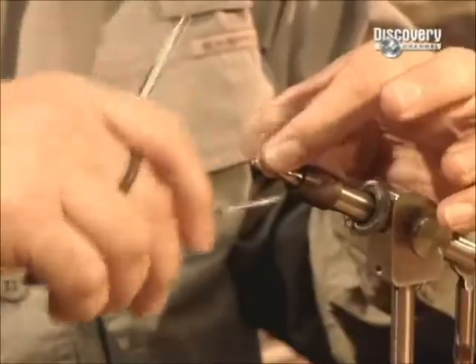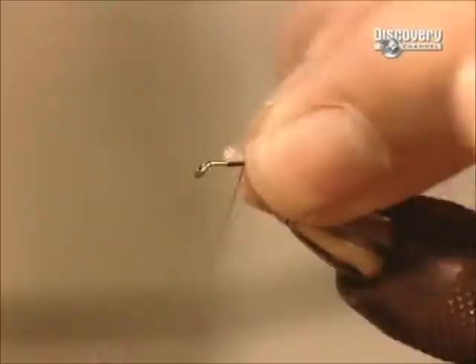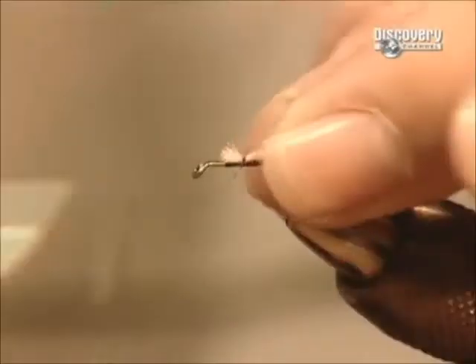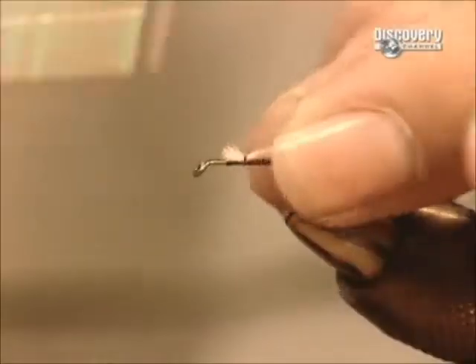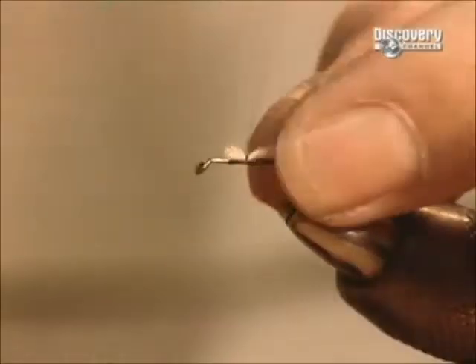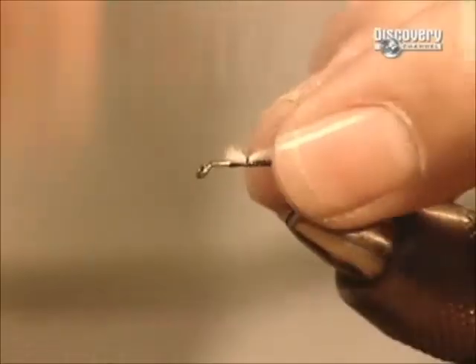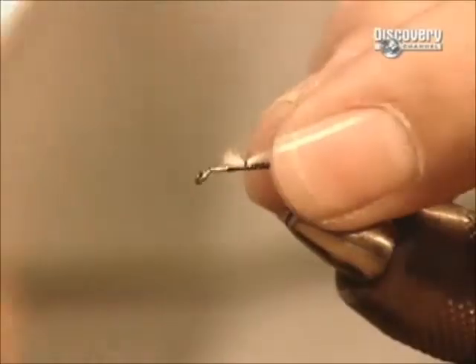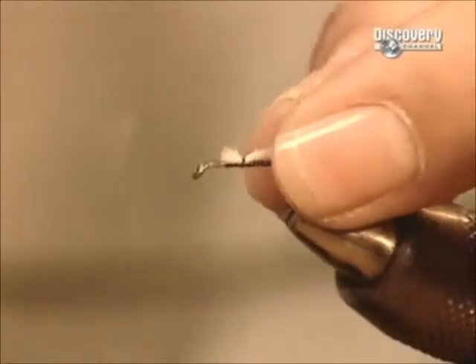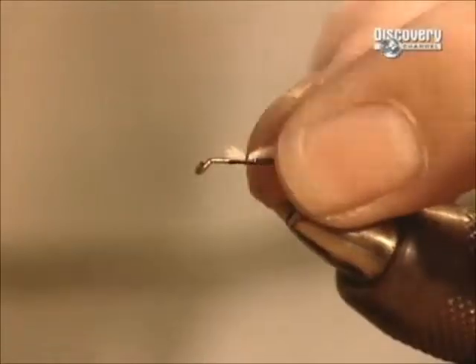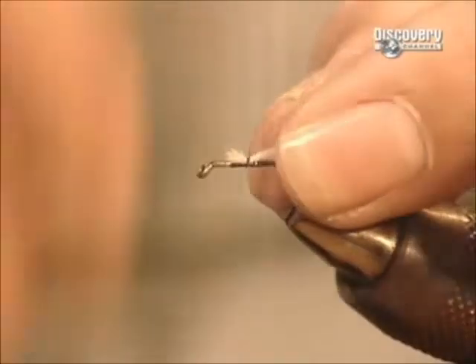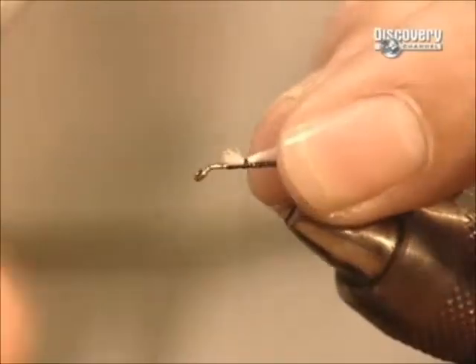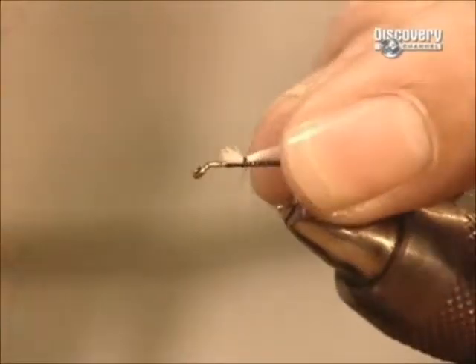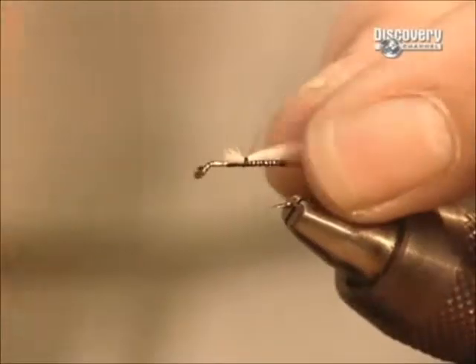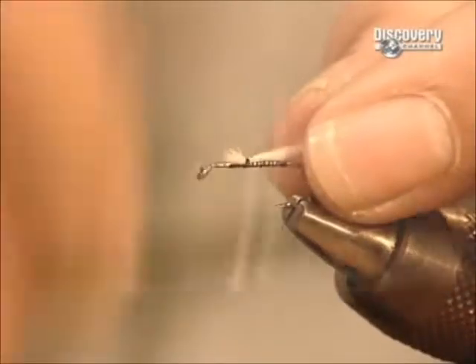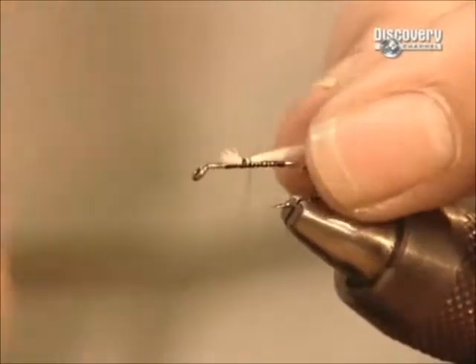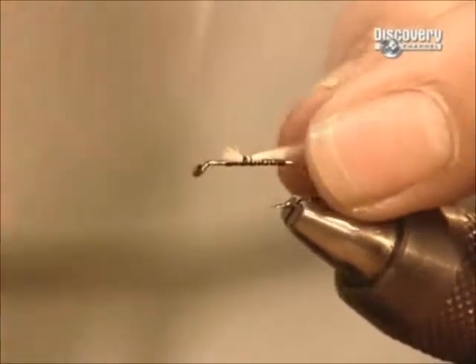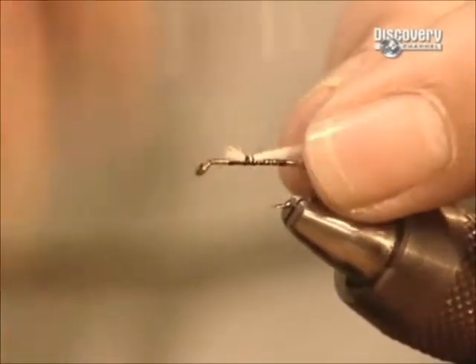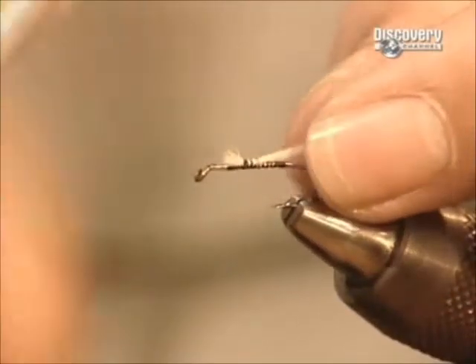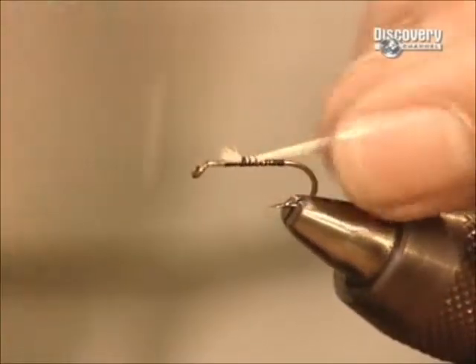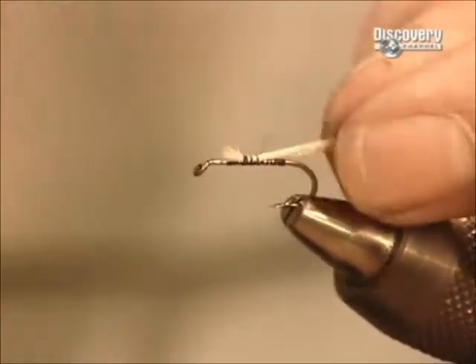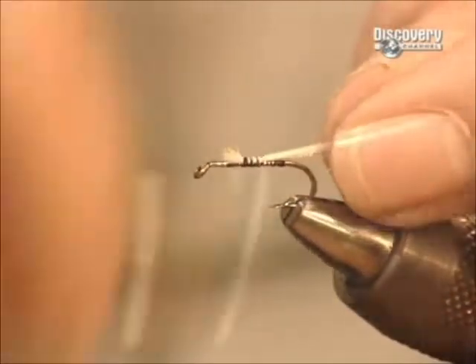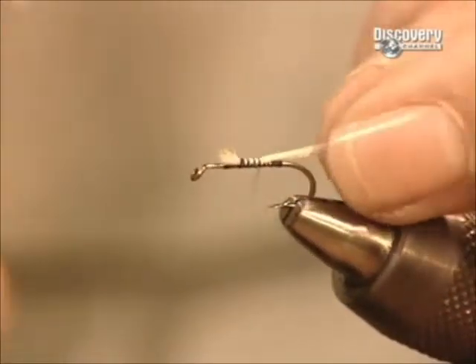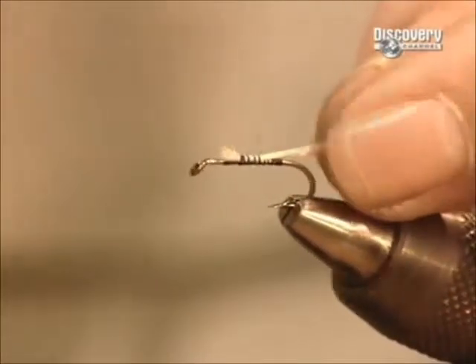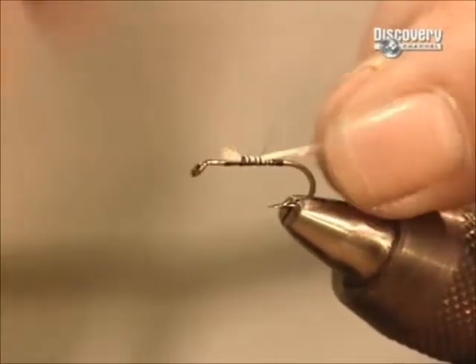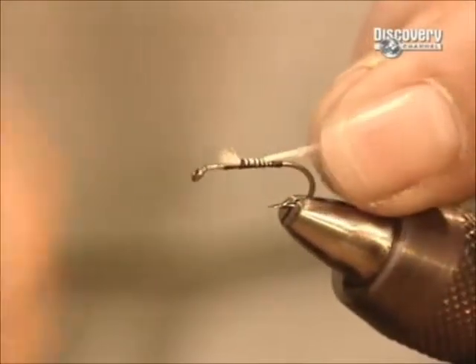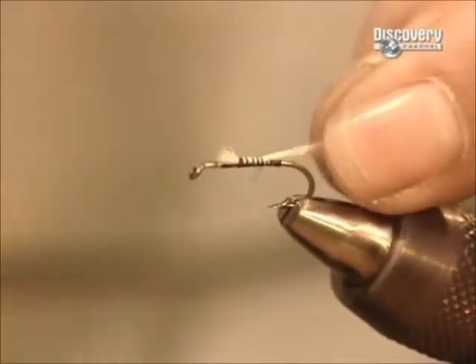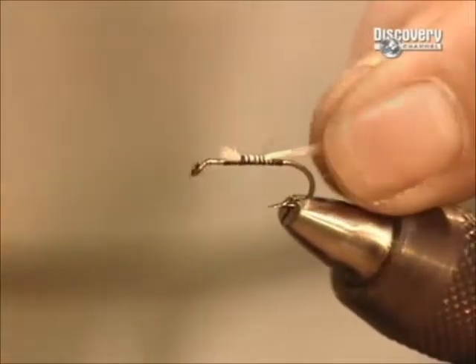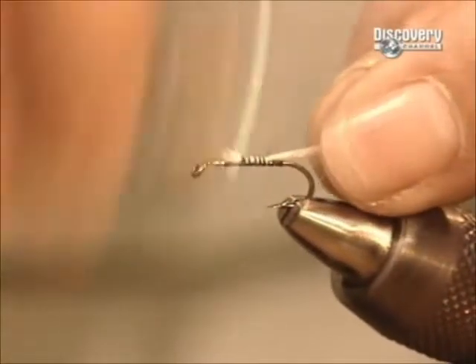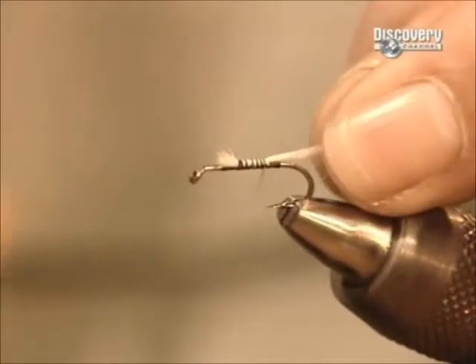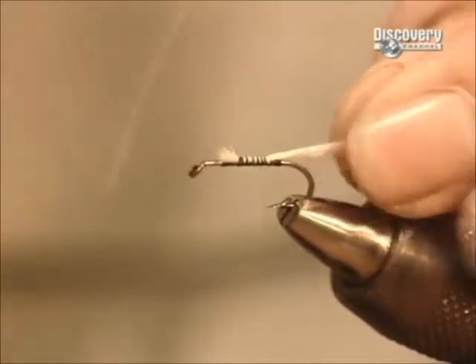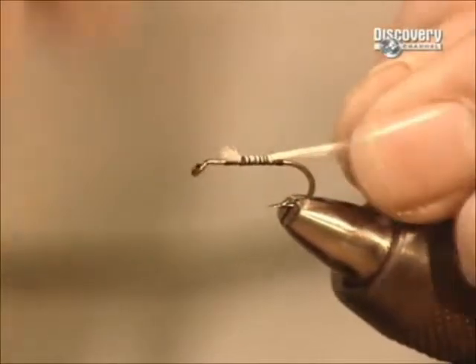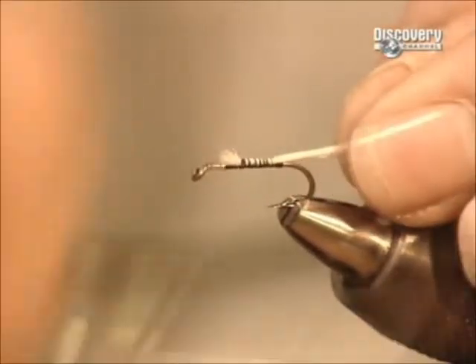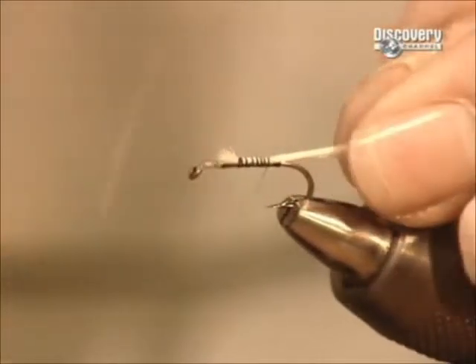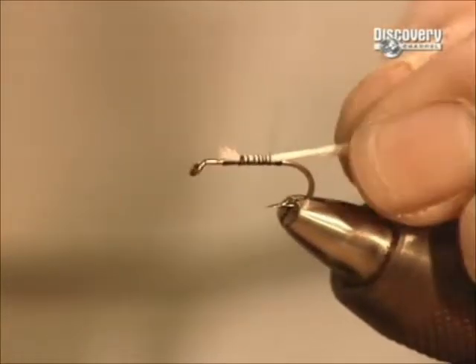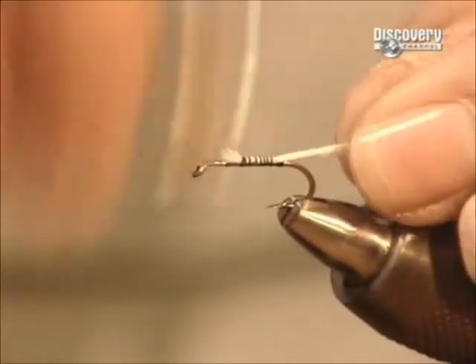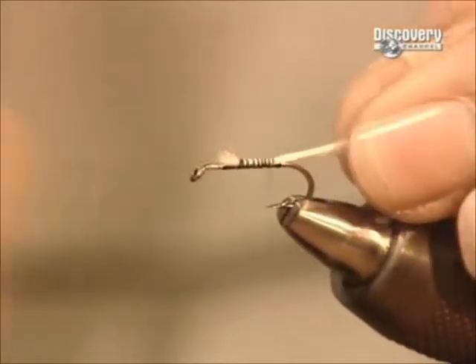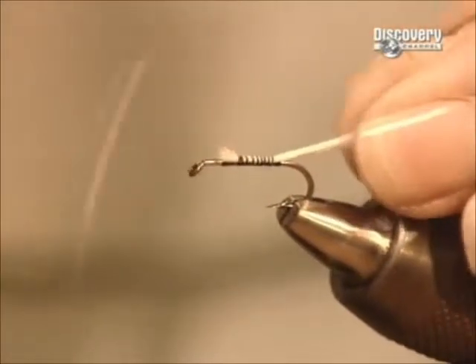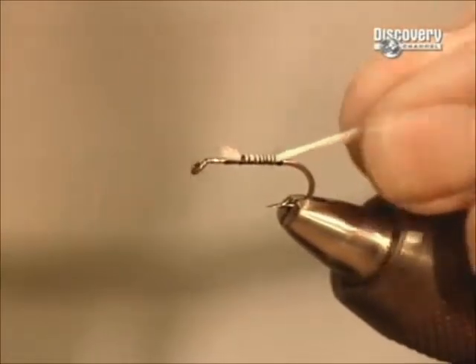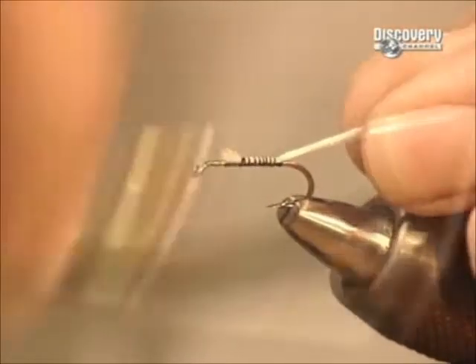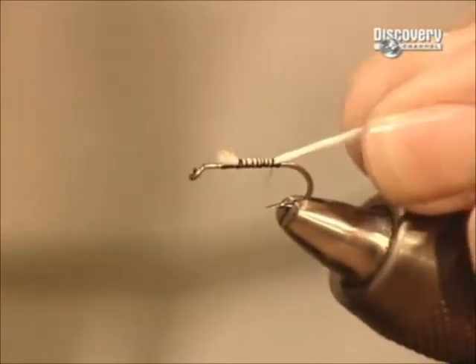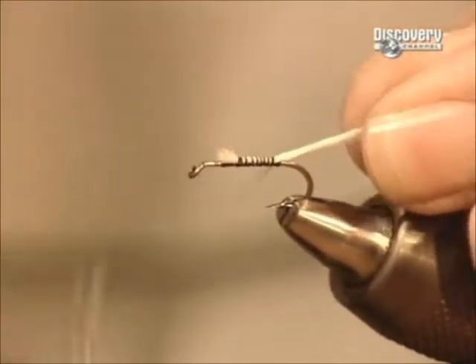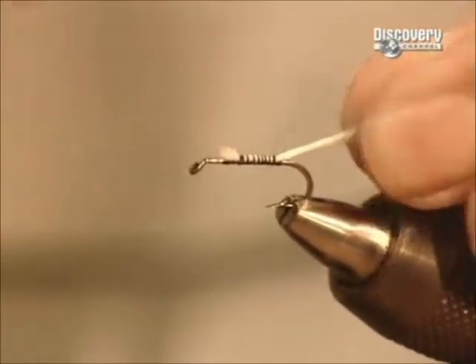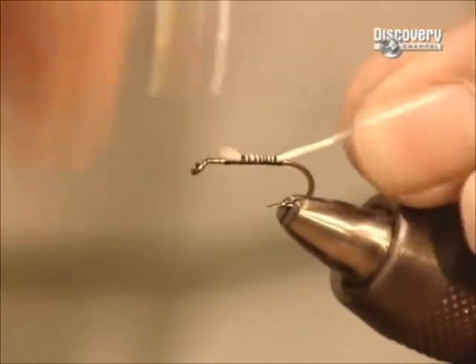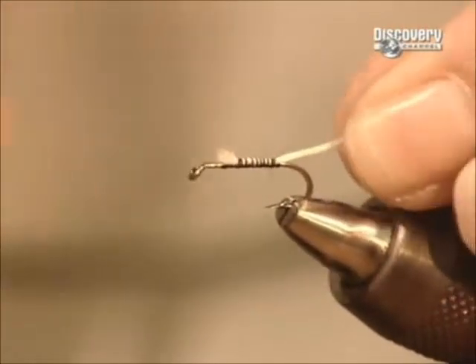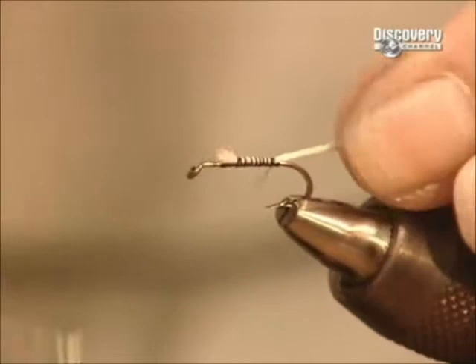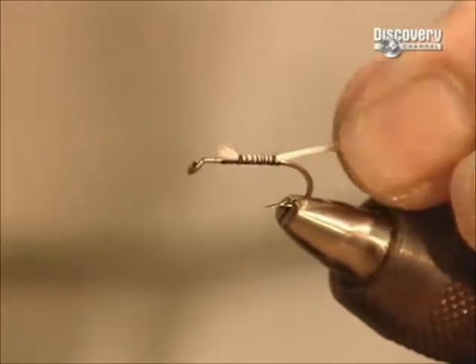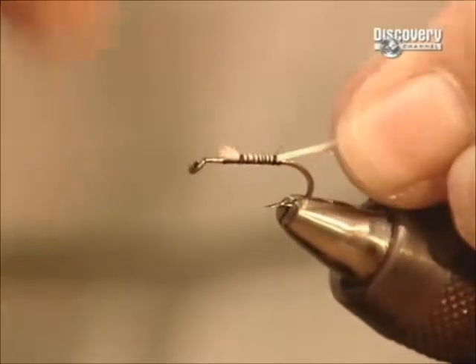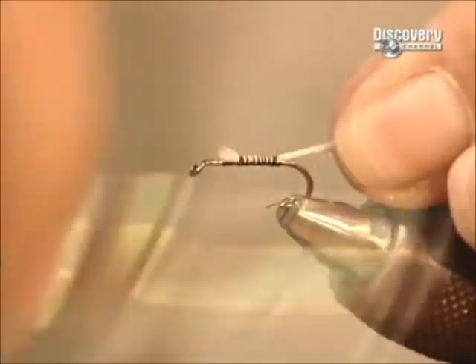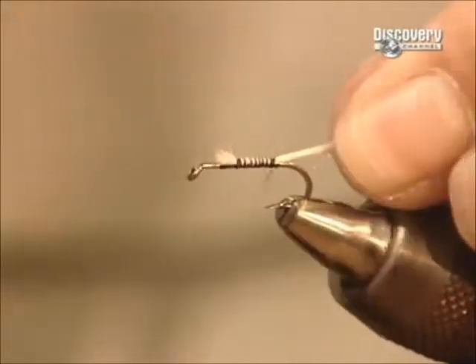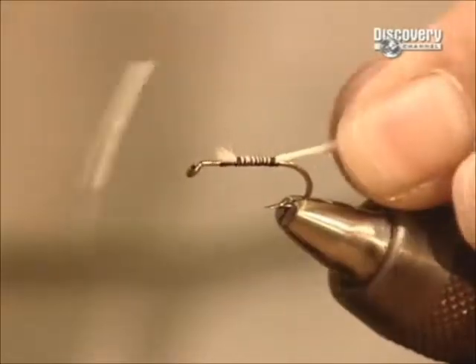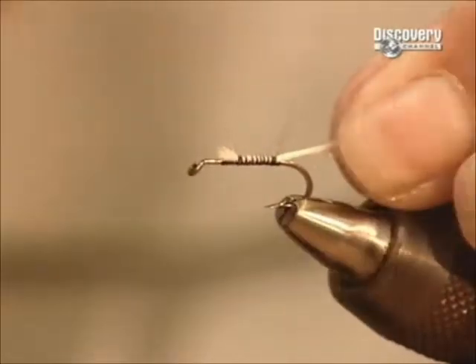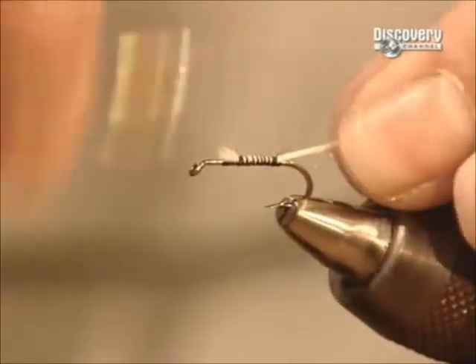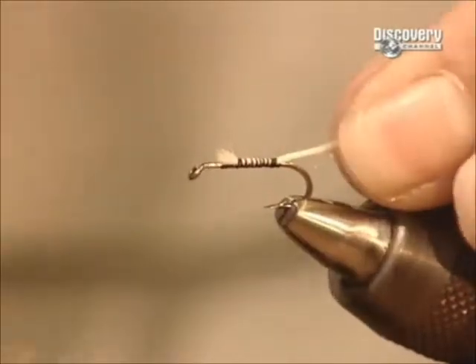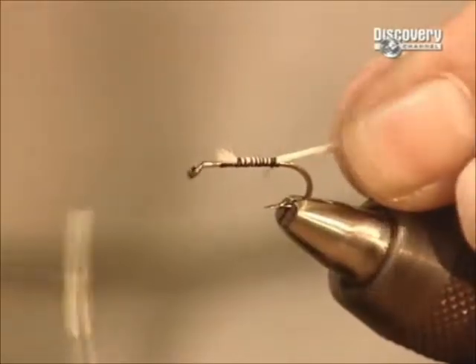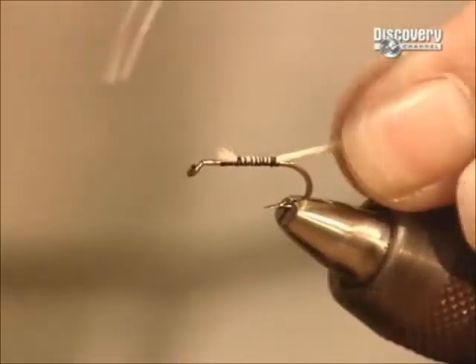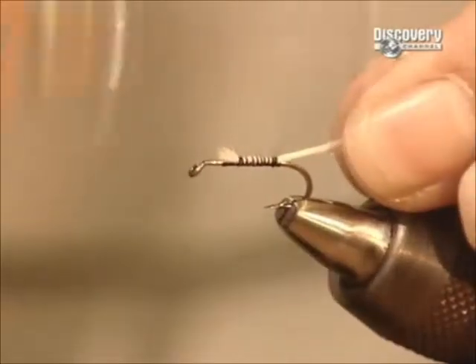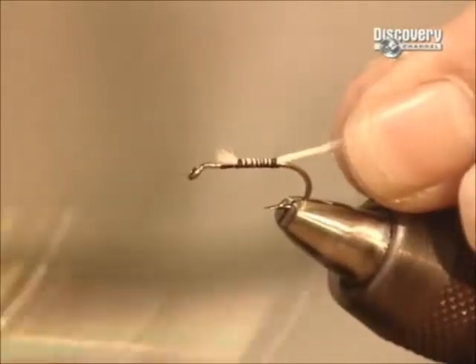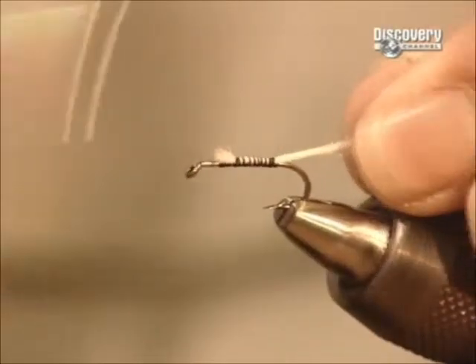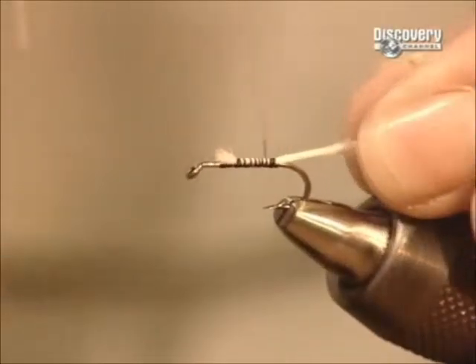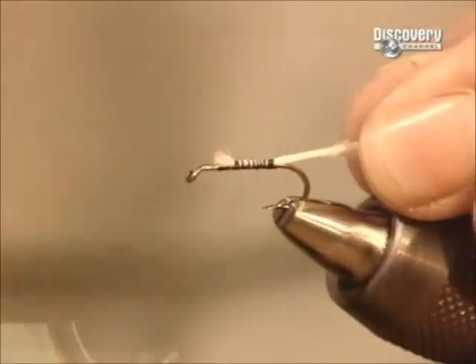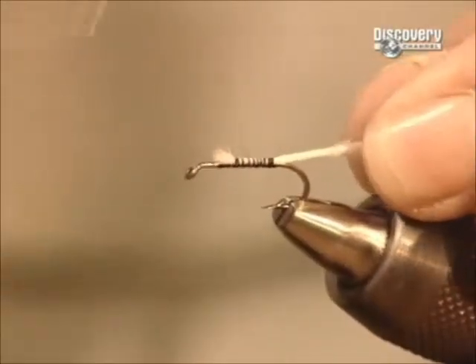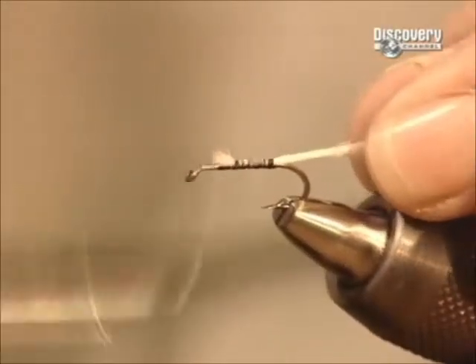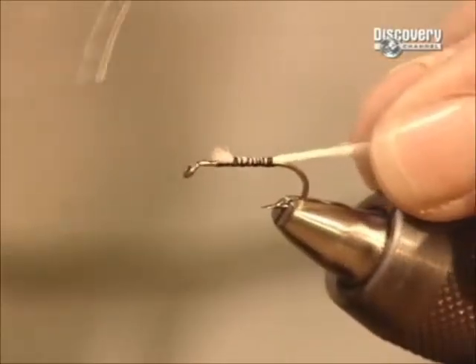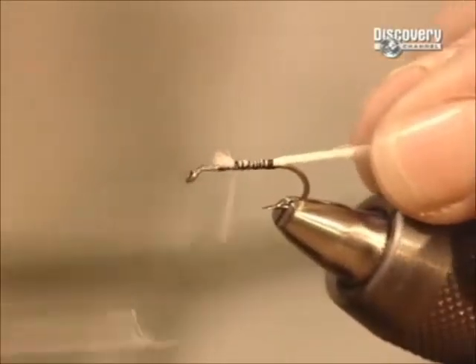This fly will simulate a moth-like insect called a caddis. This is a primary food source for the trout.